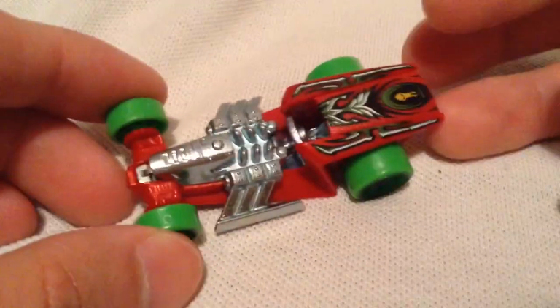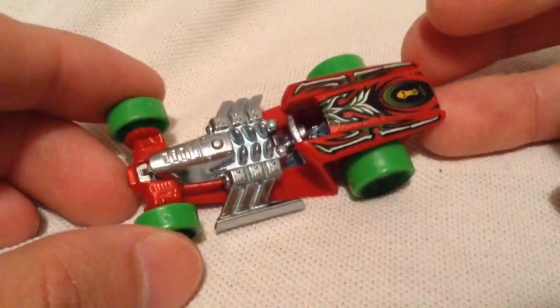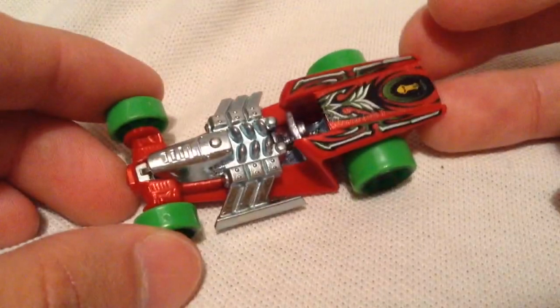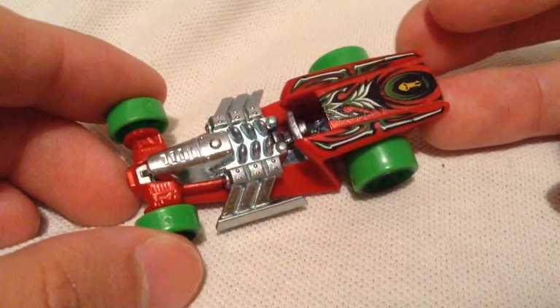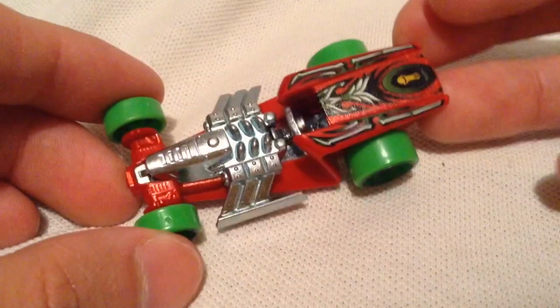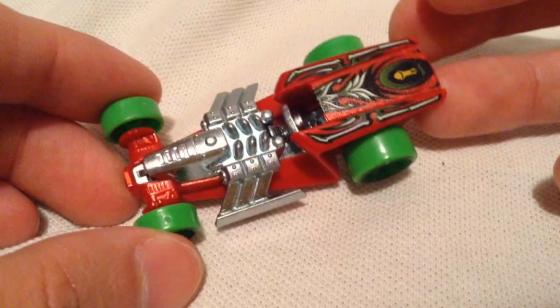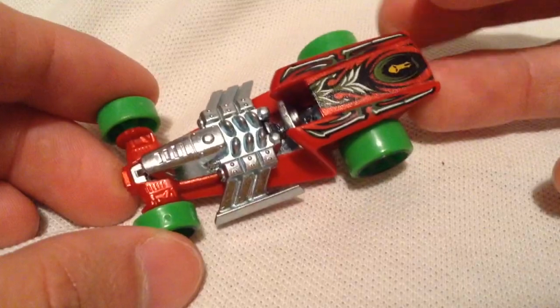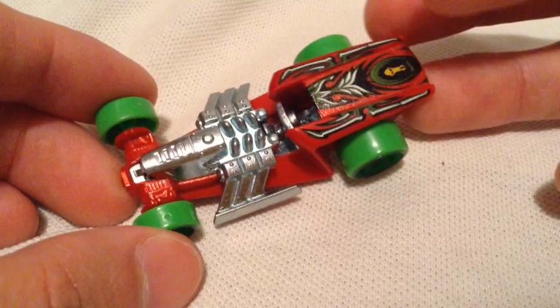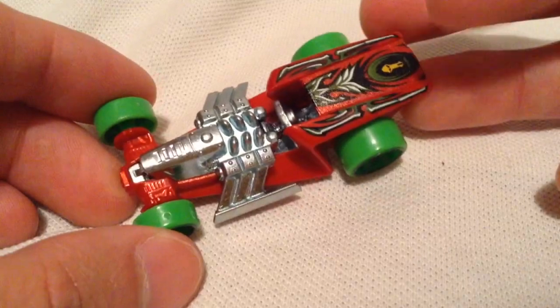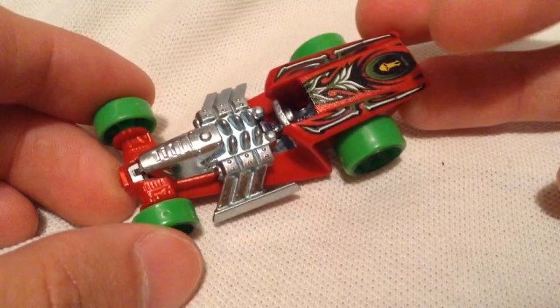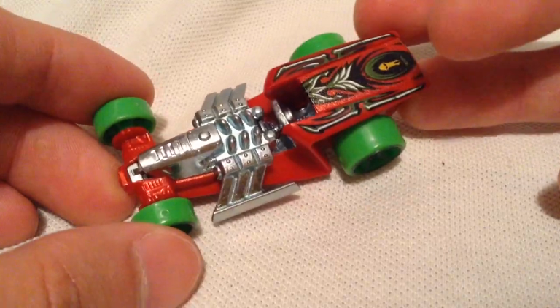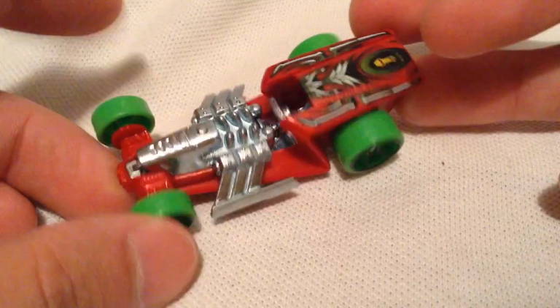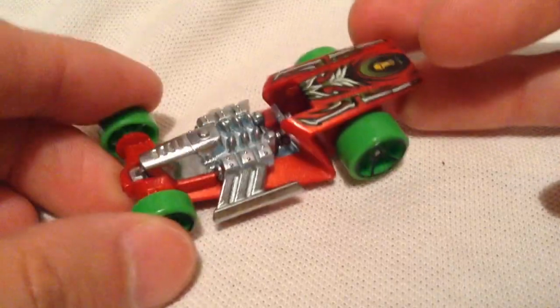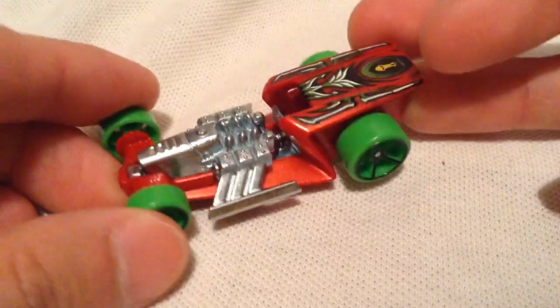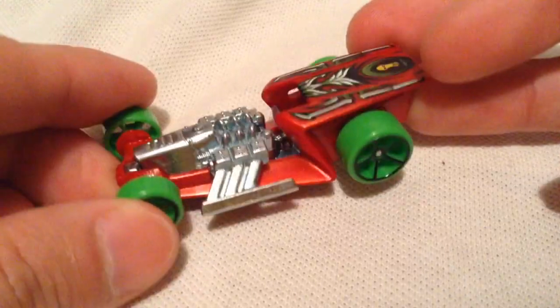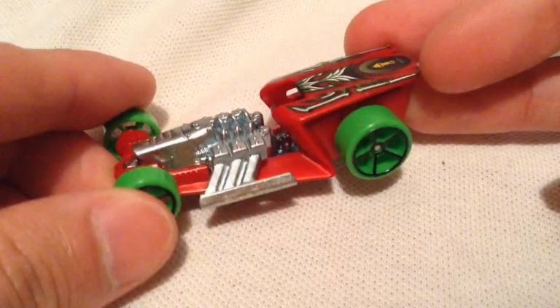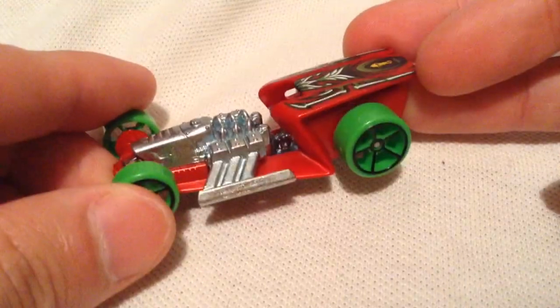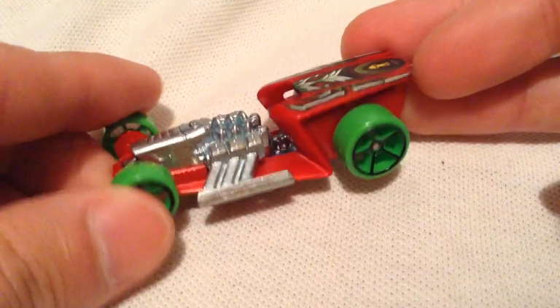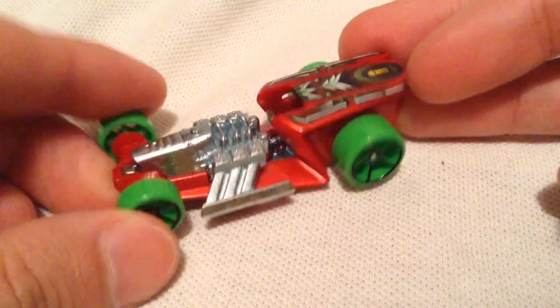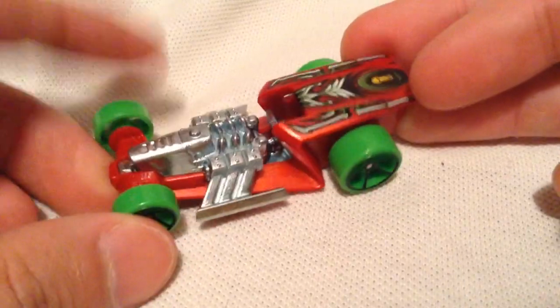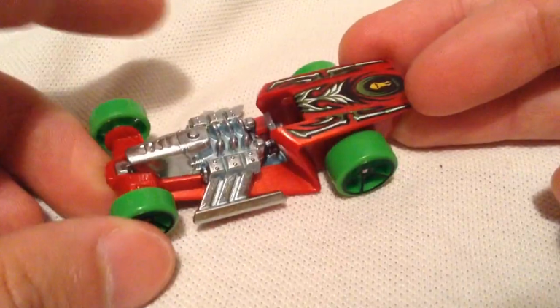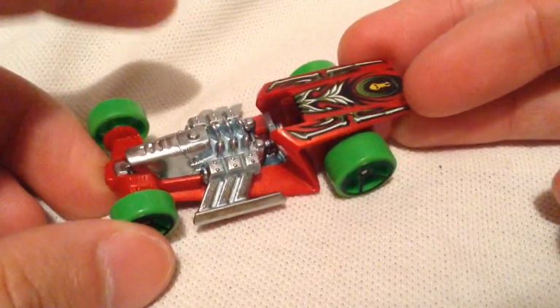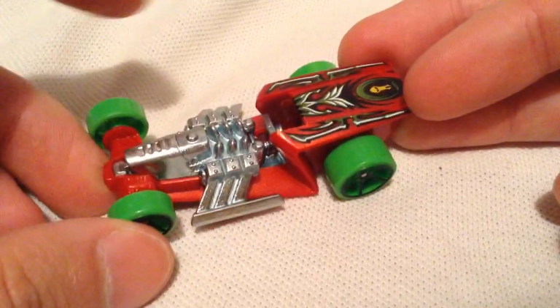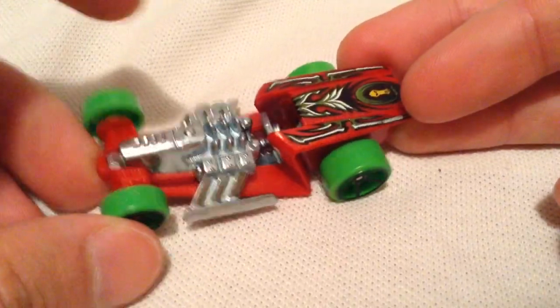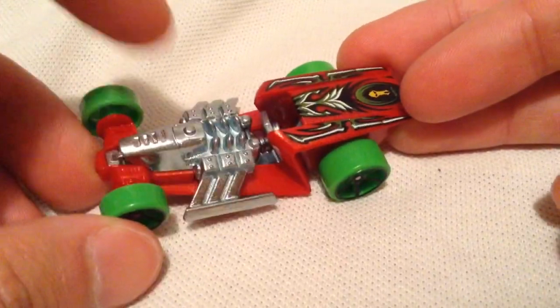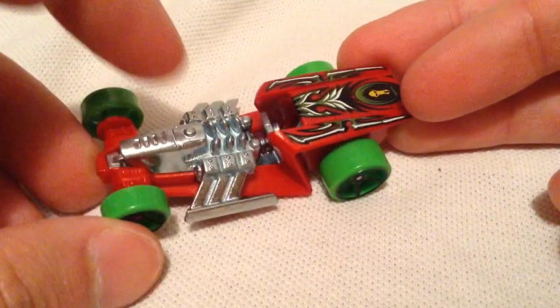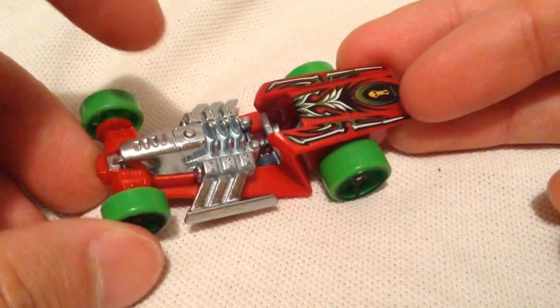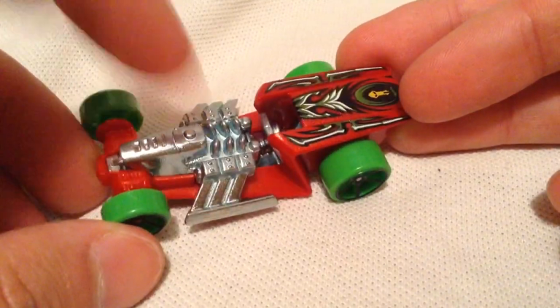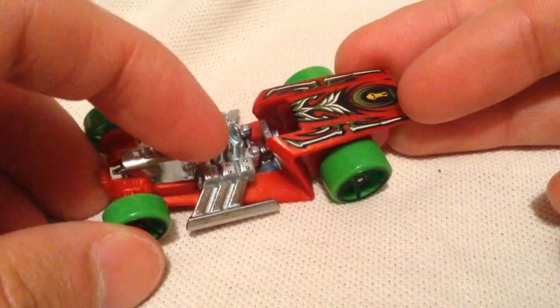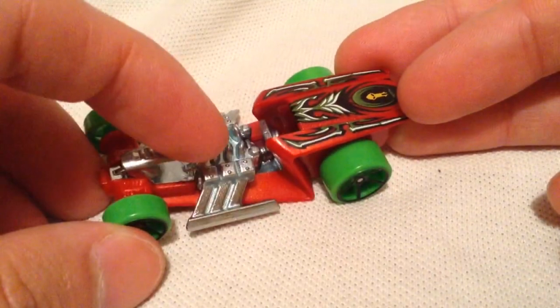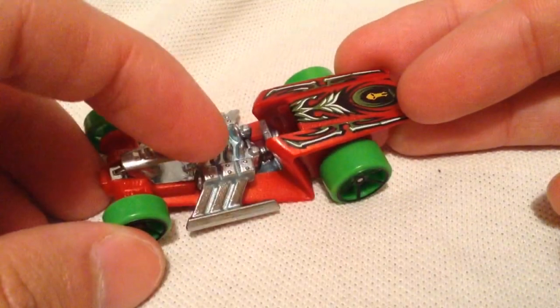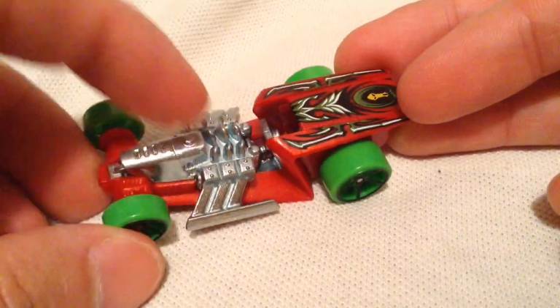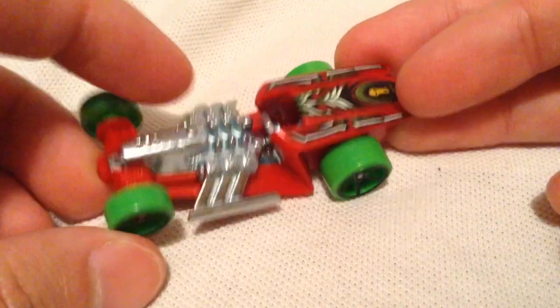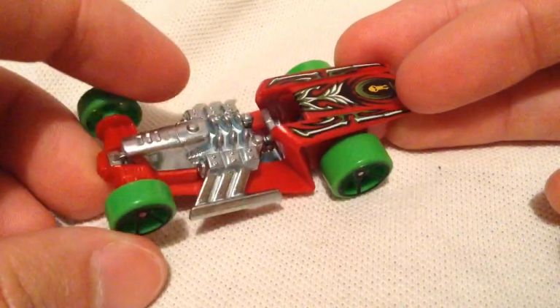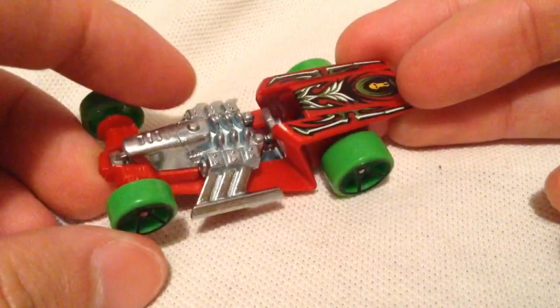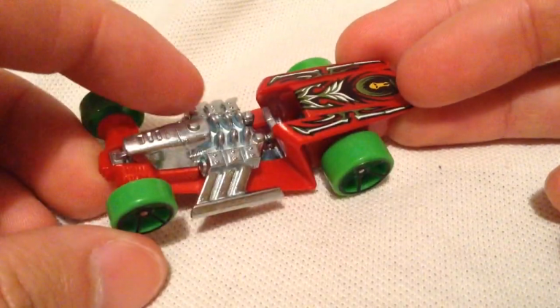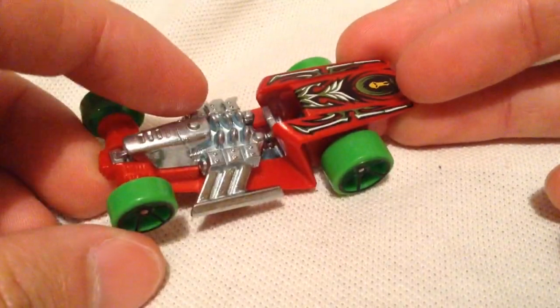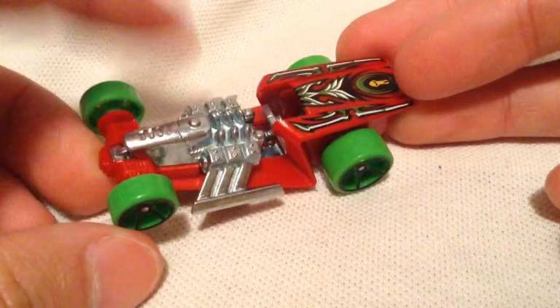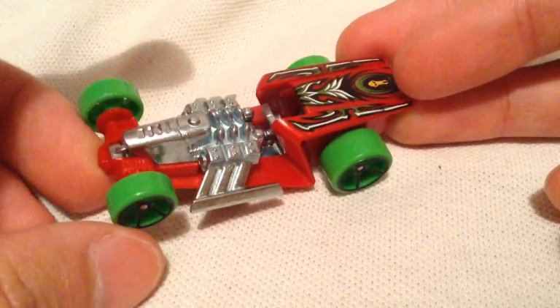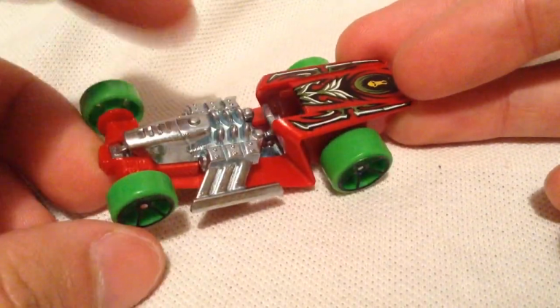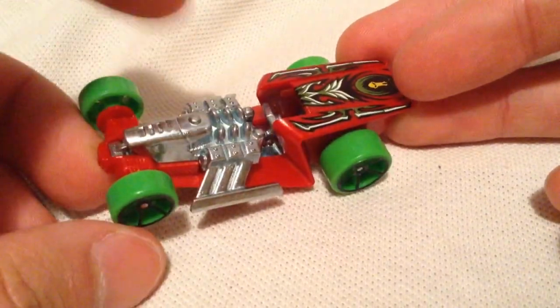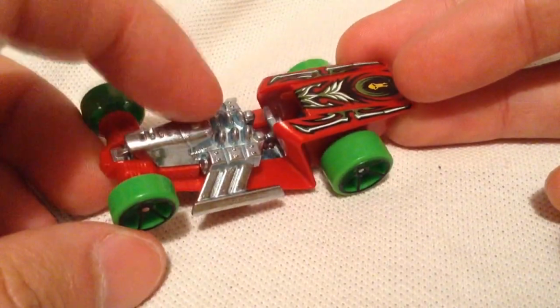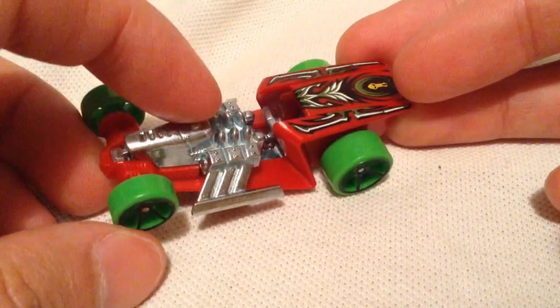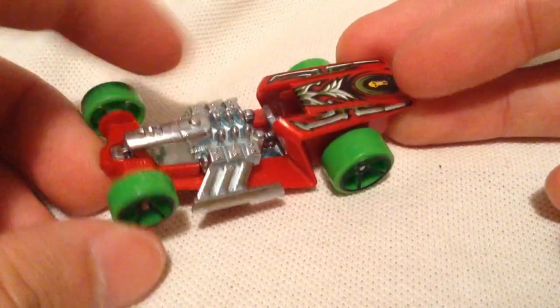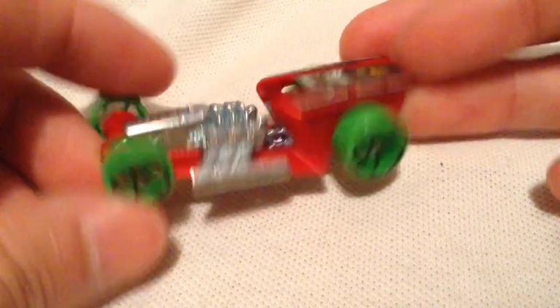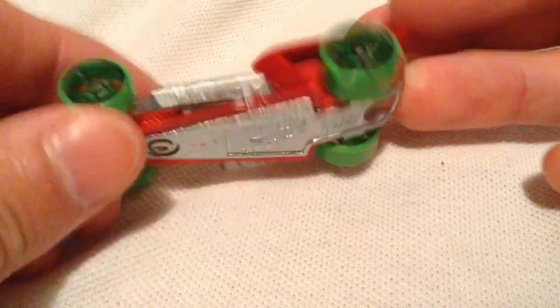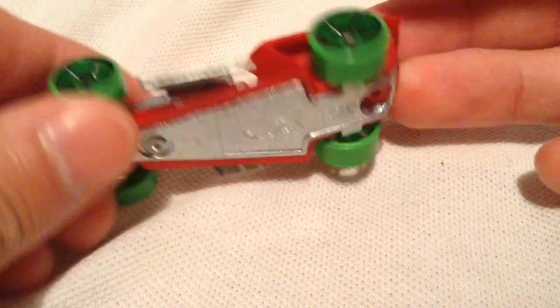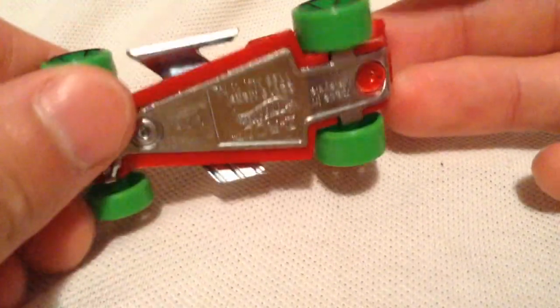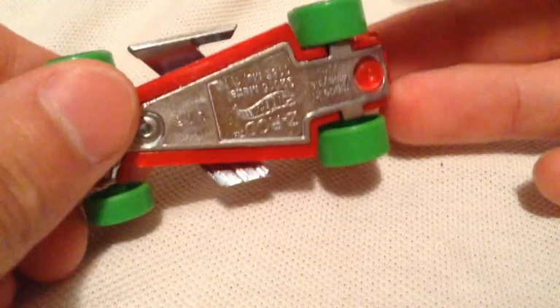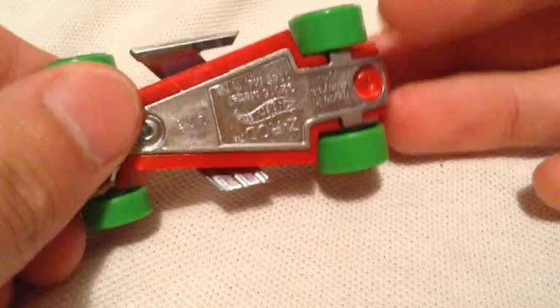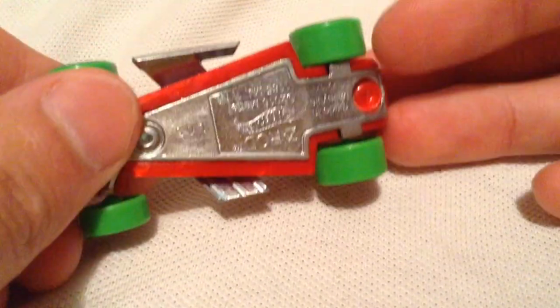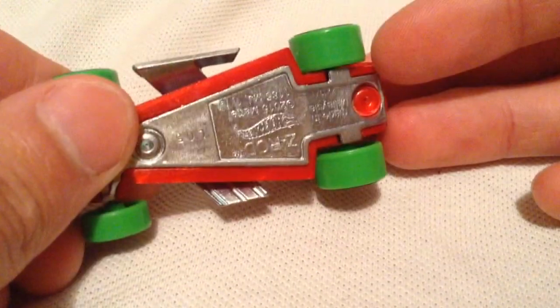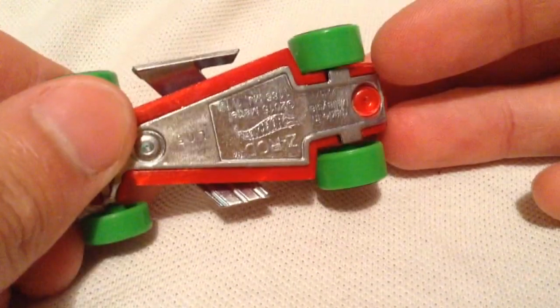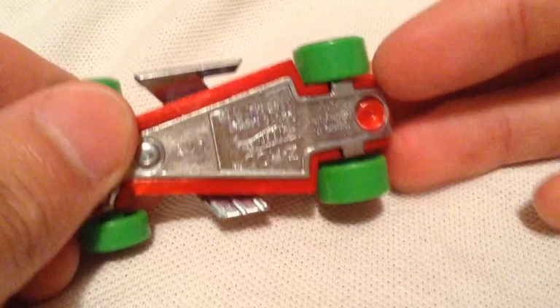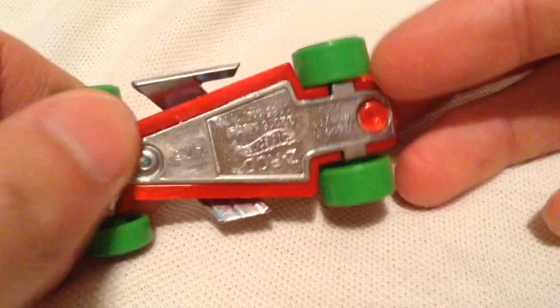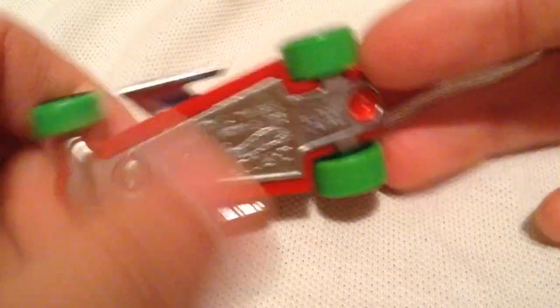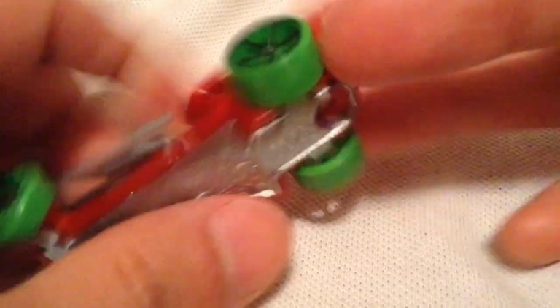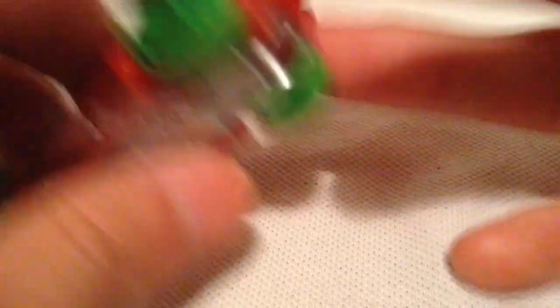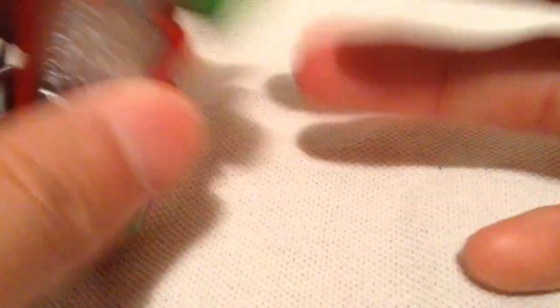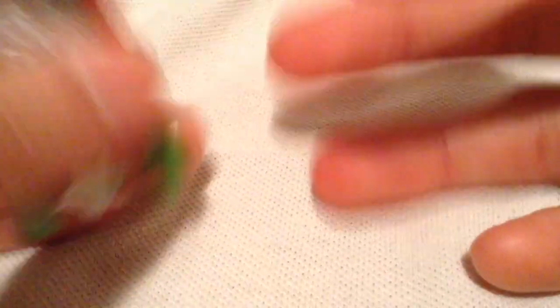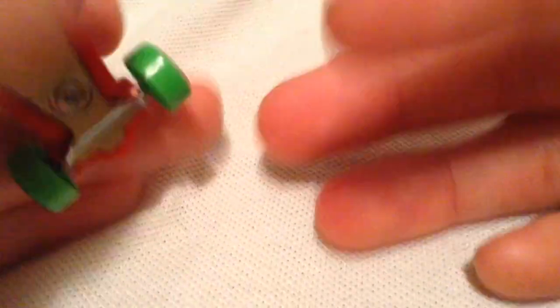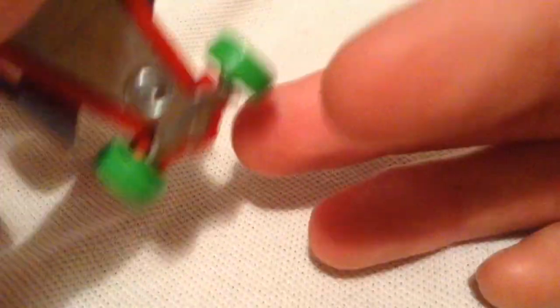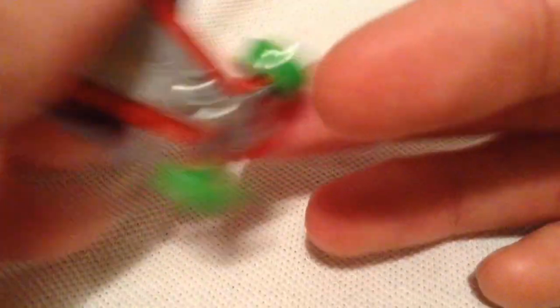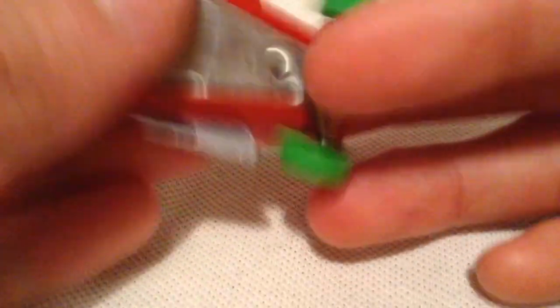So it's a plastic car, but as you can see the engine is all metal and the base is metal, so that's nice.